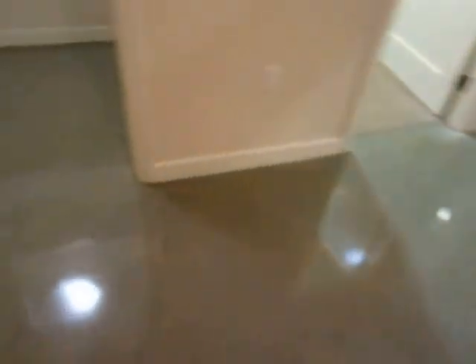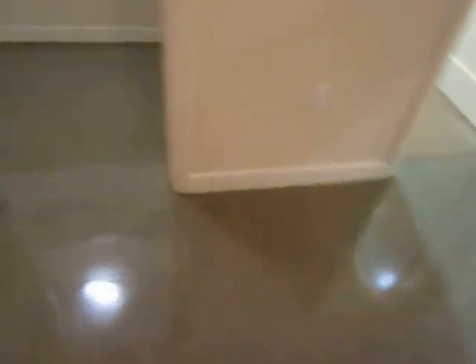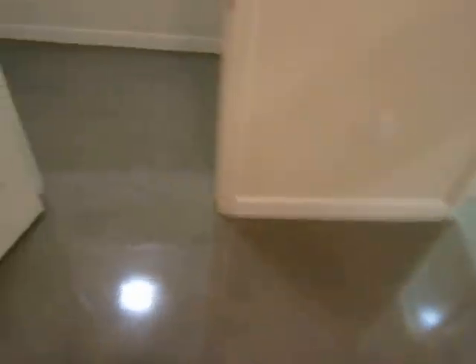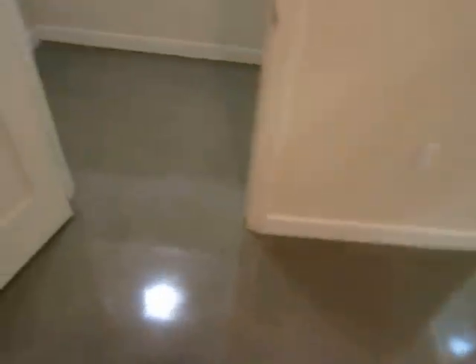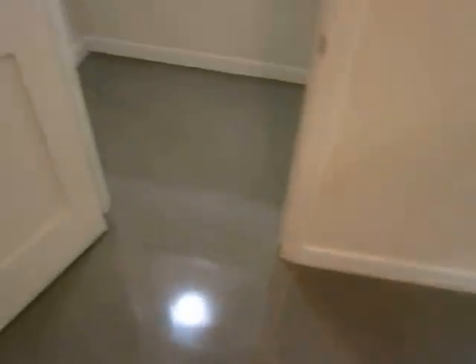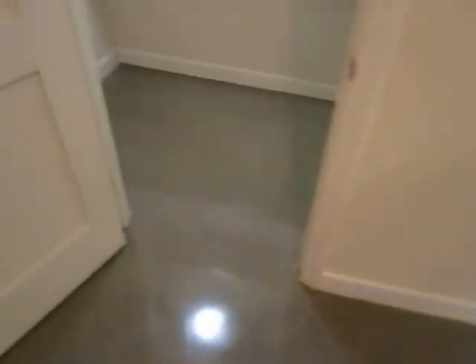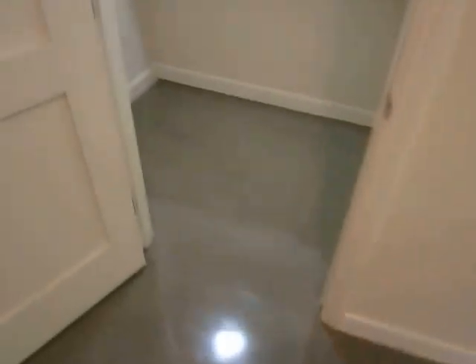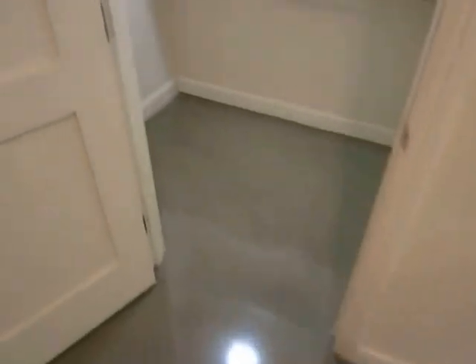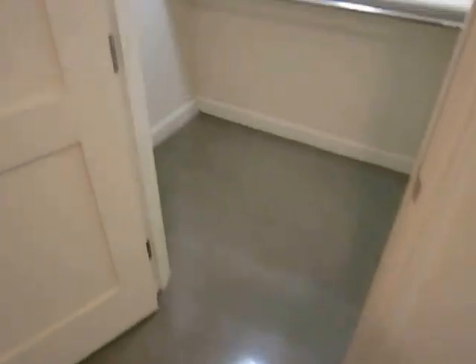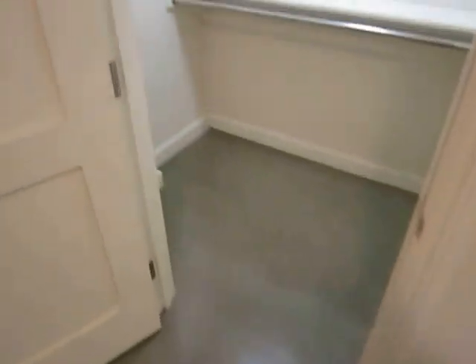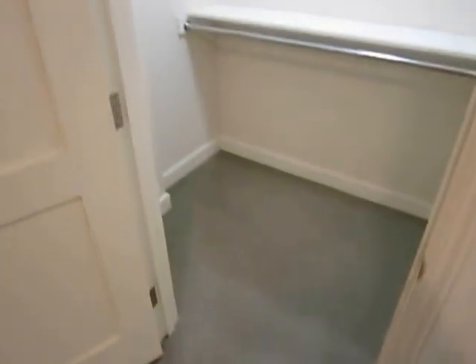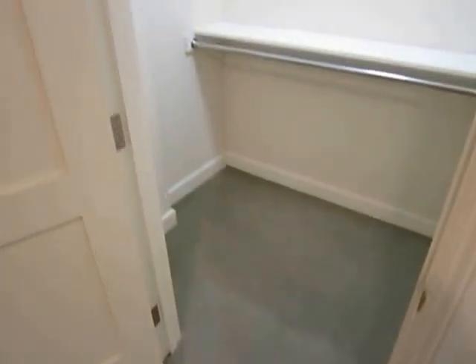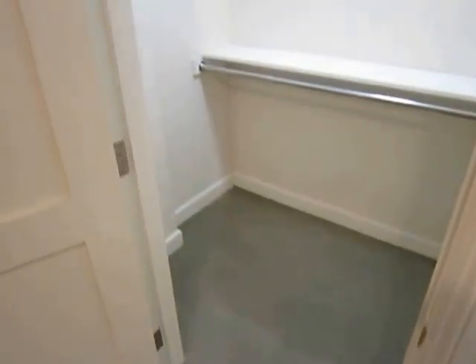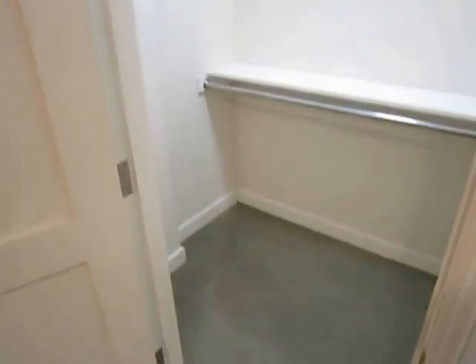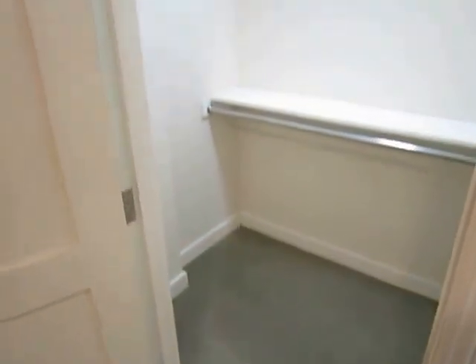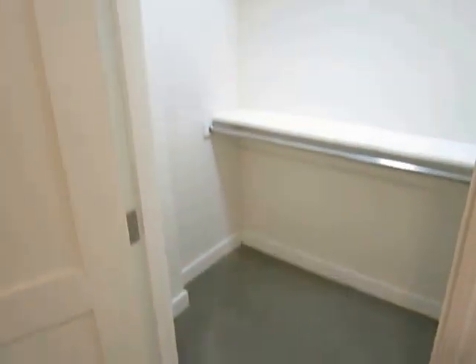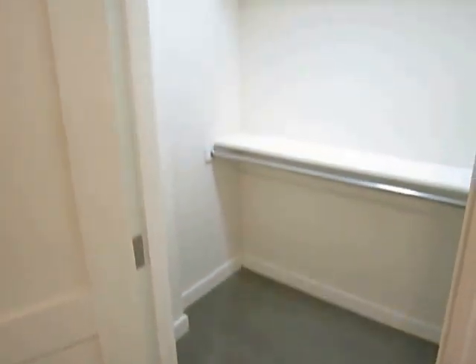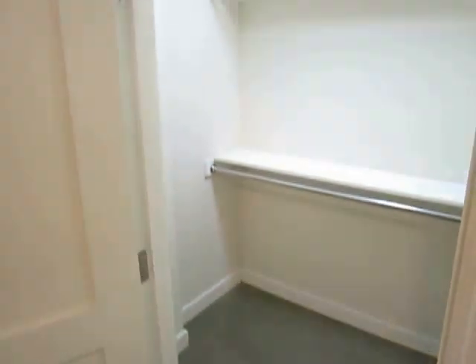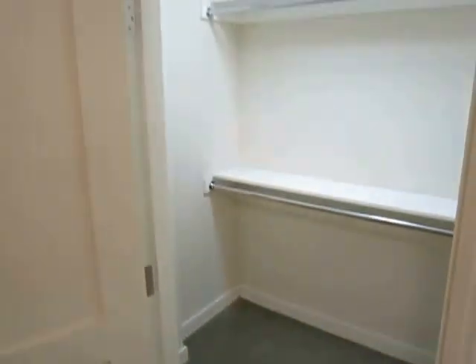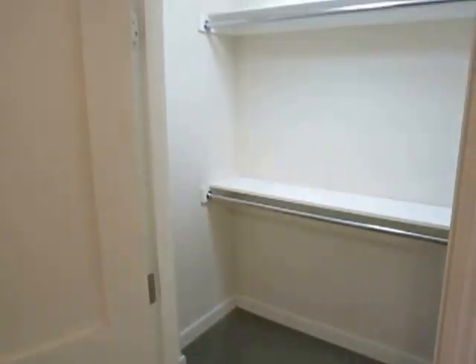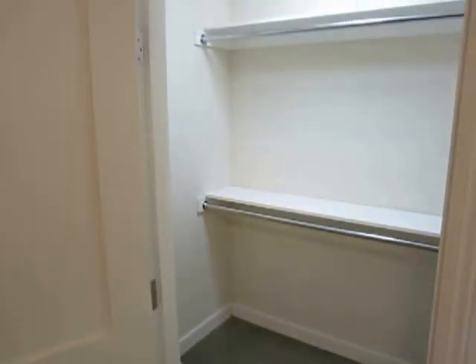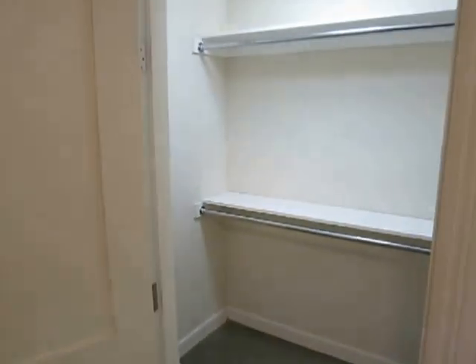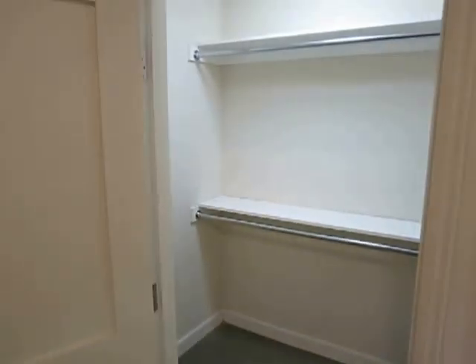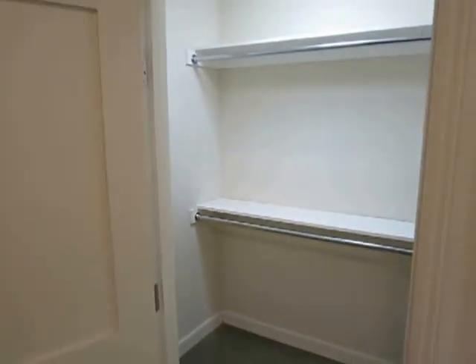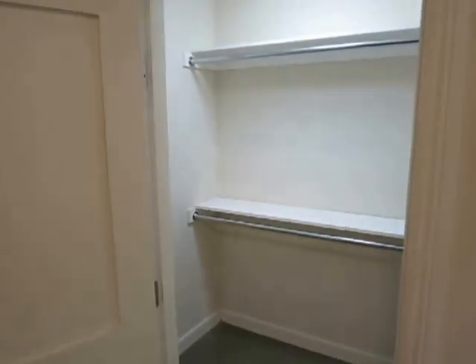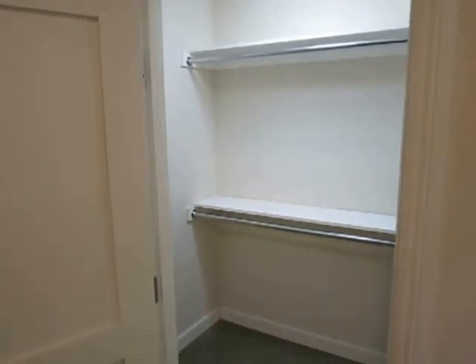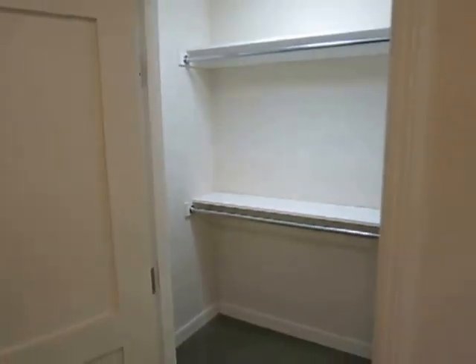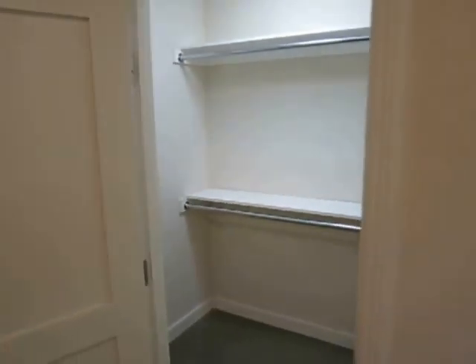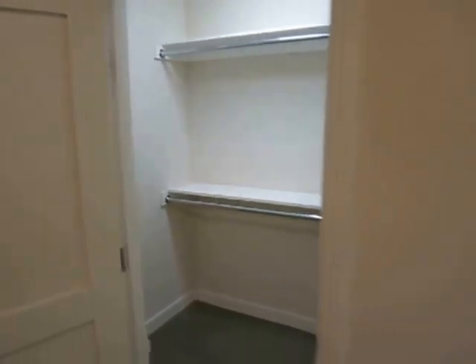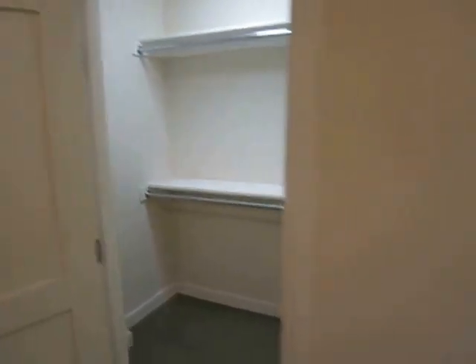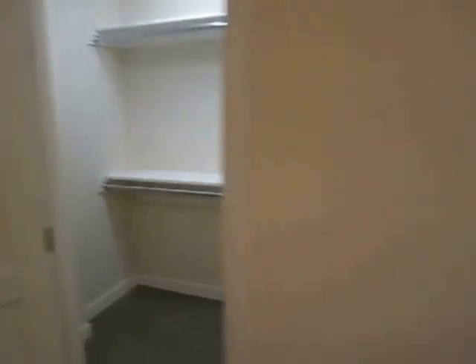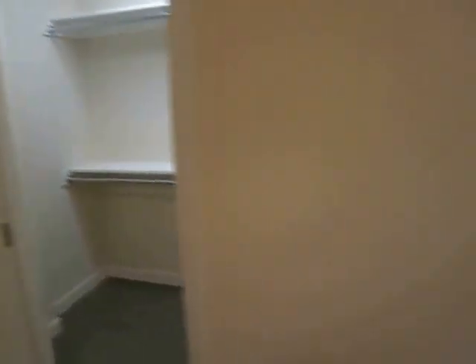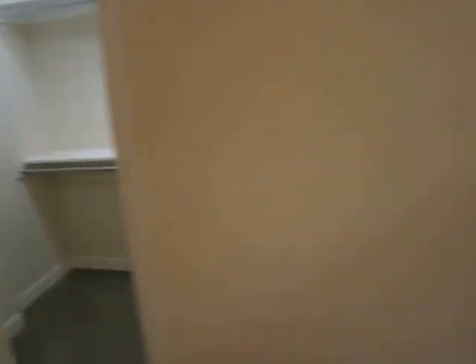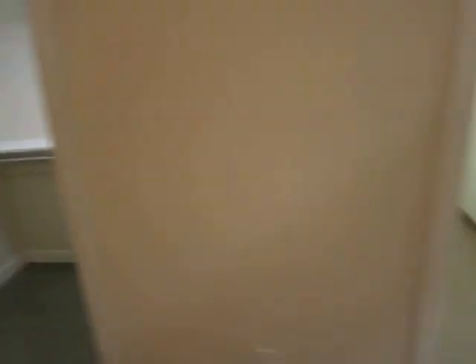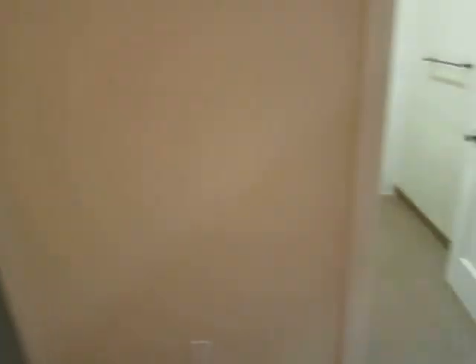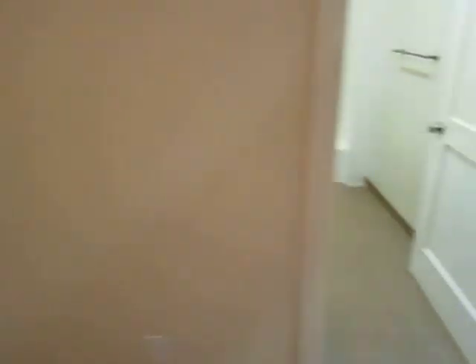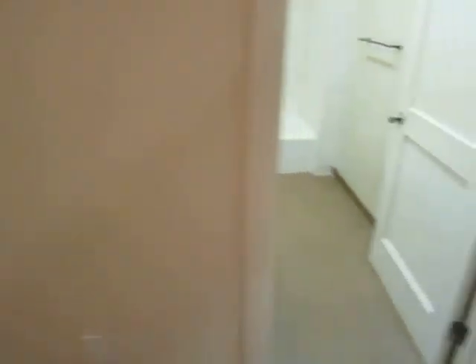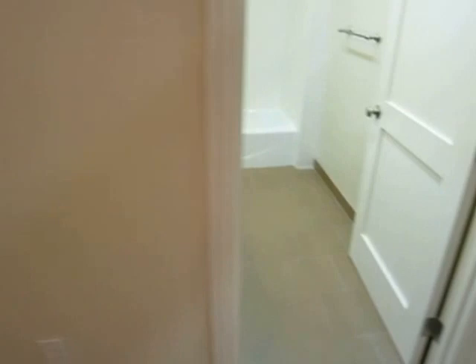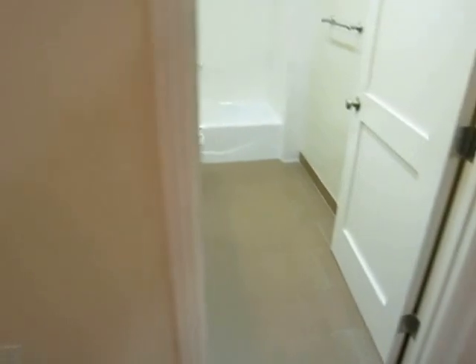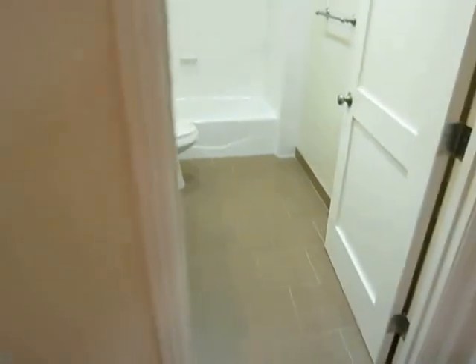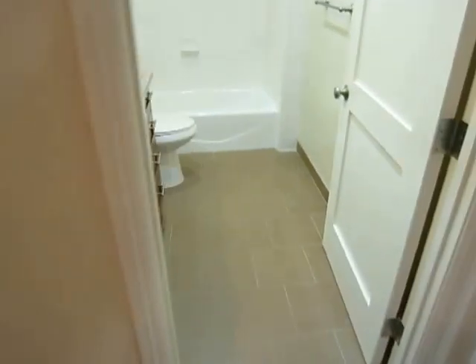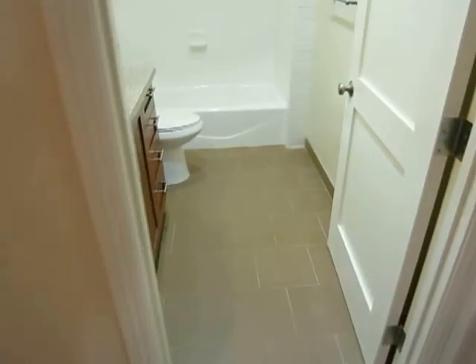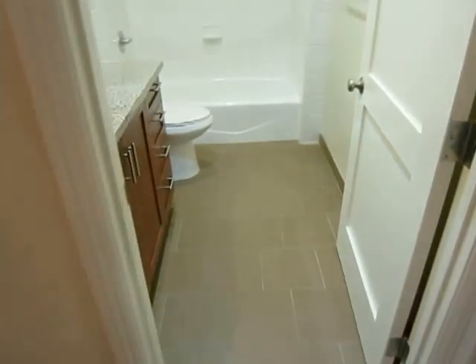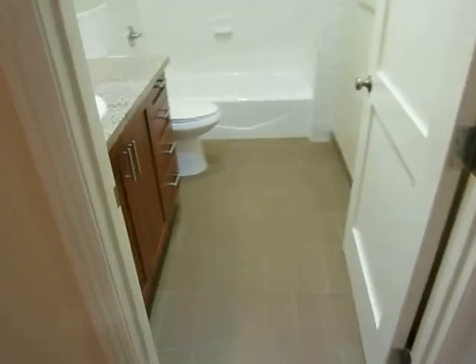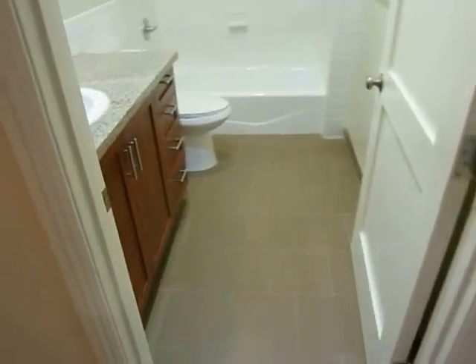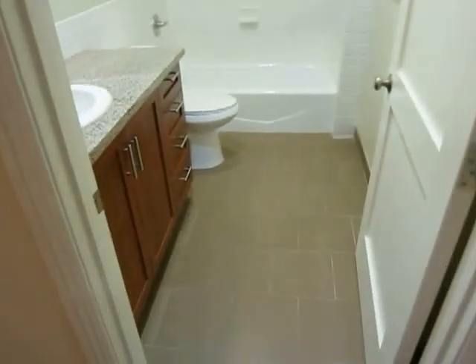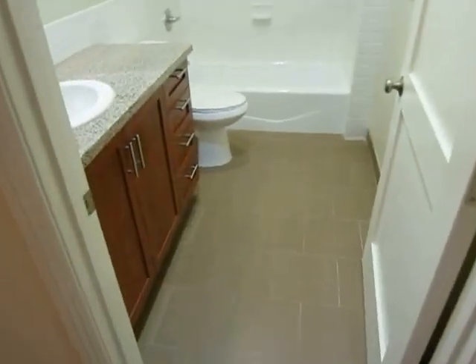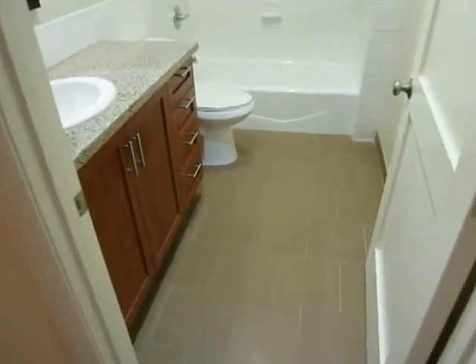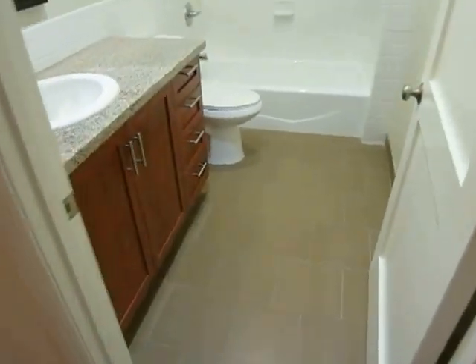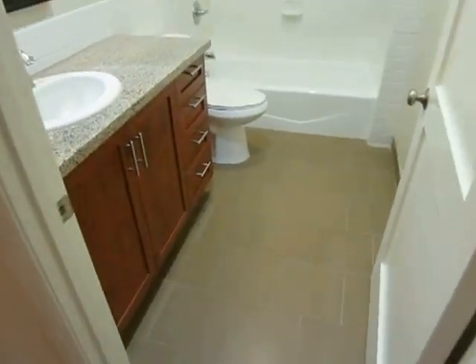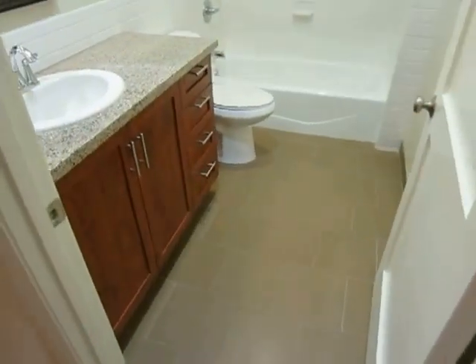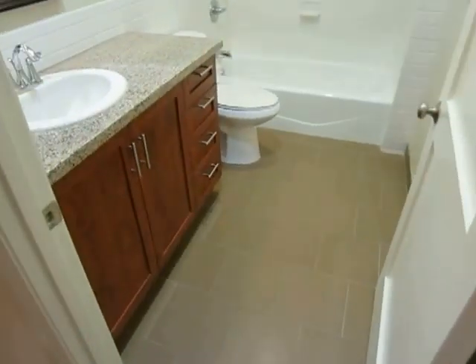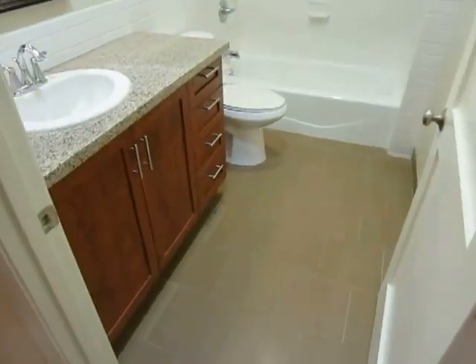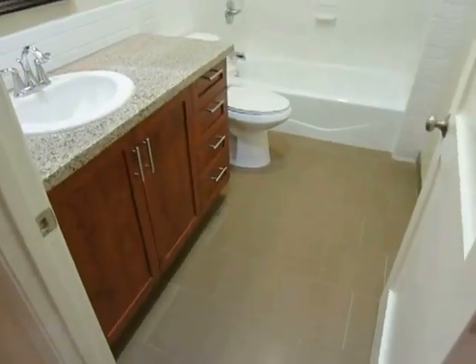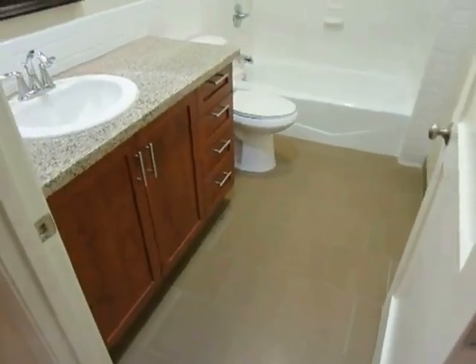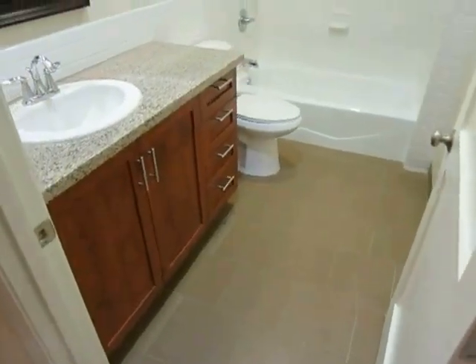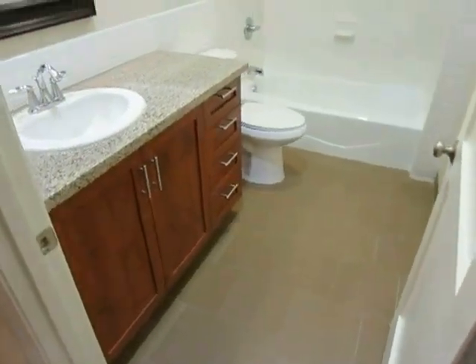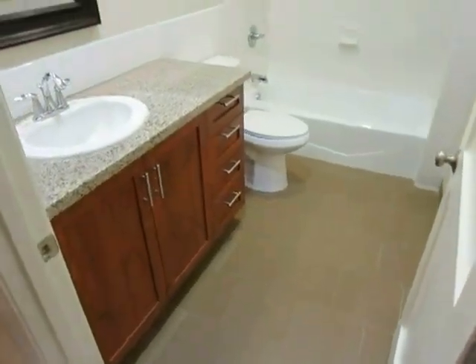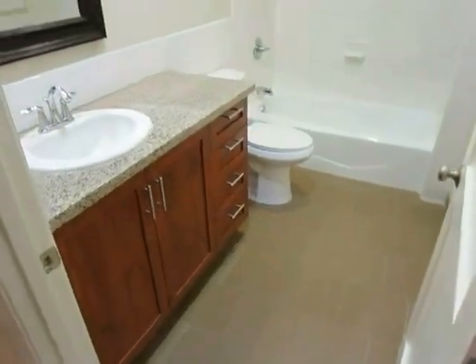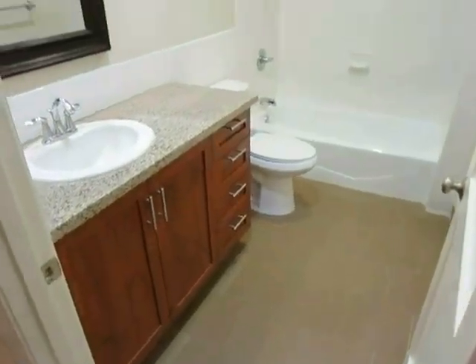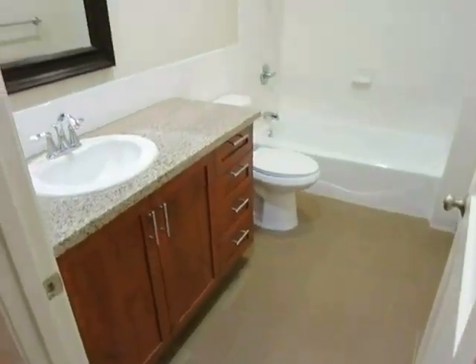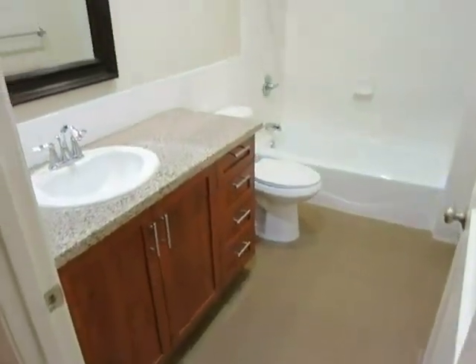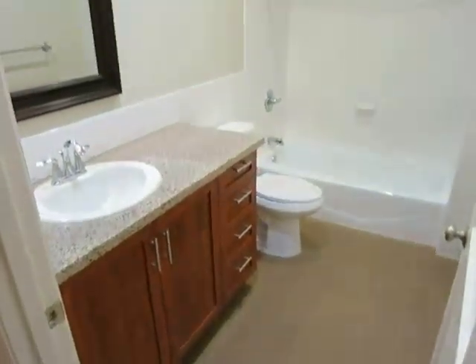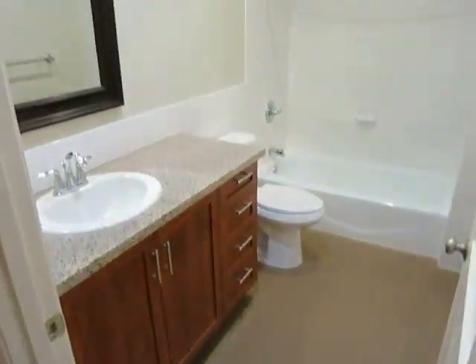Polished concrete floors. Another big closet there. And finally, the second full bathroom.